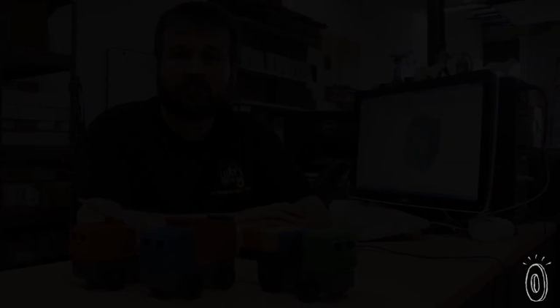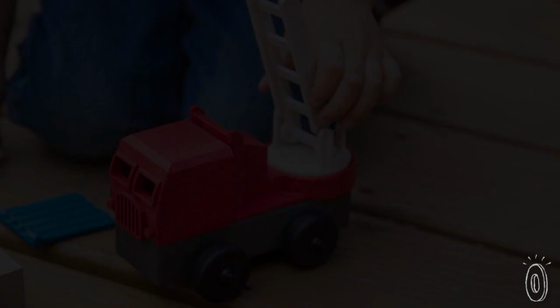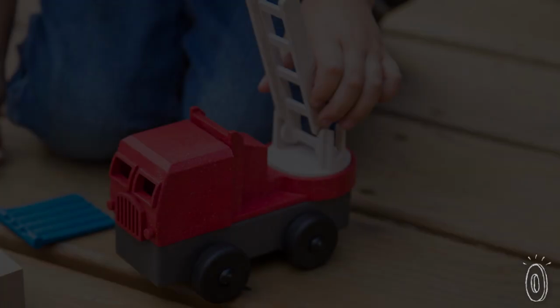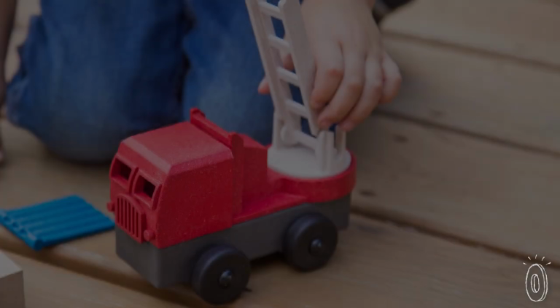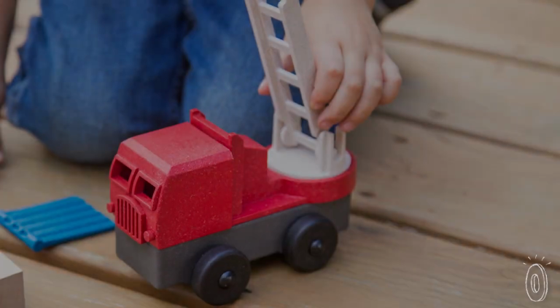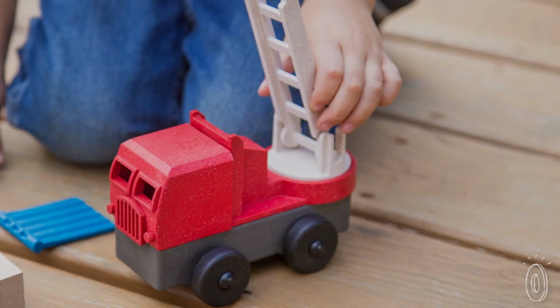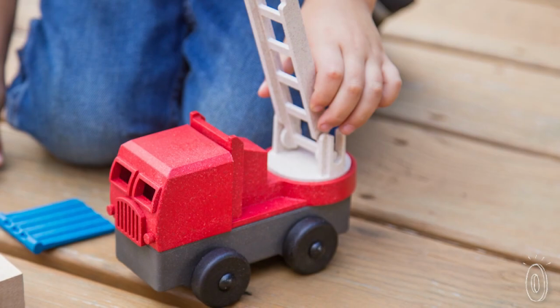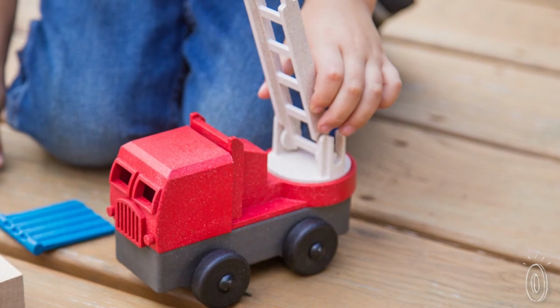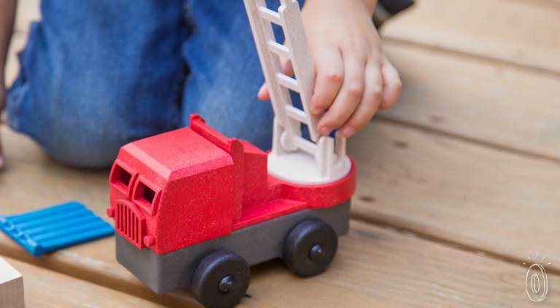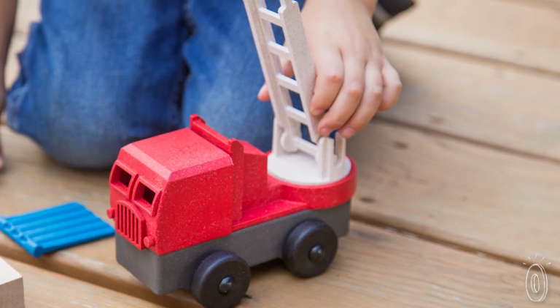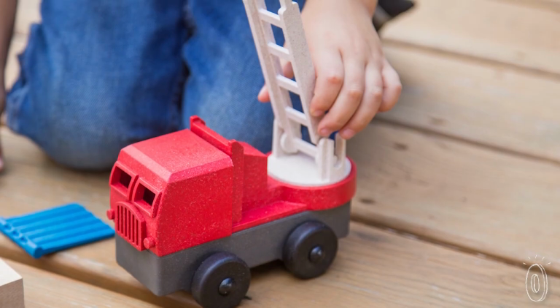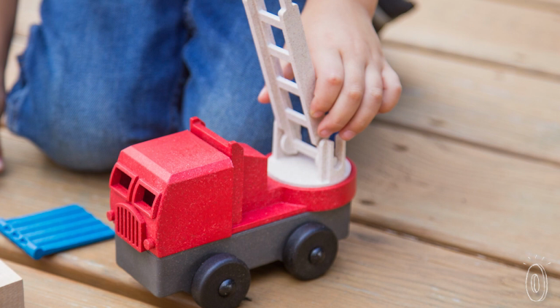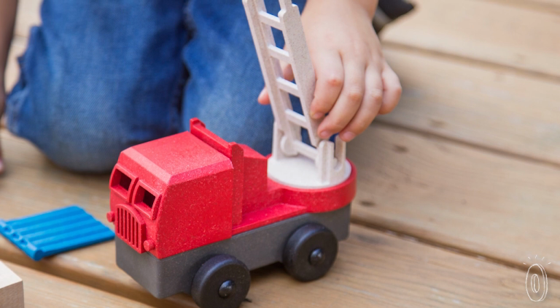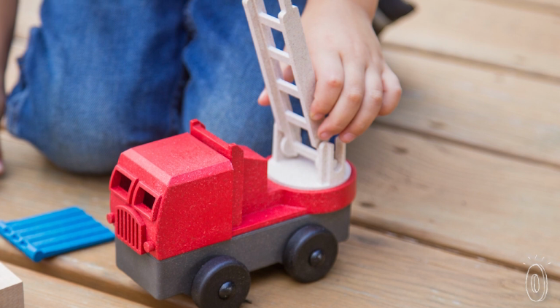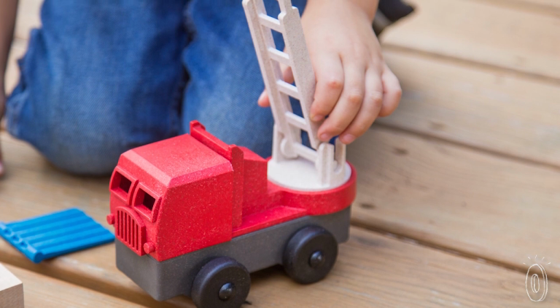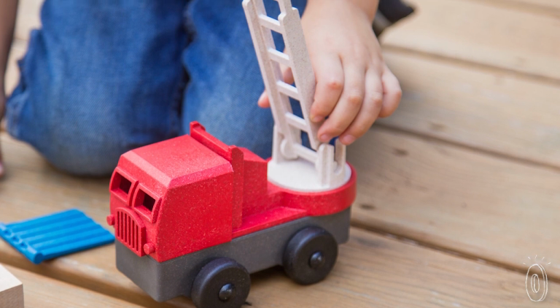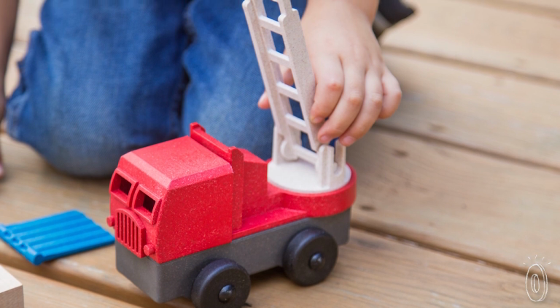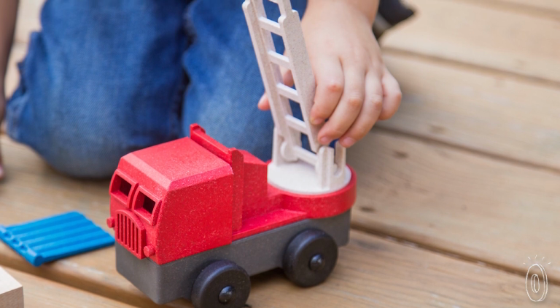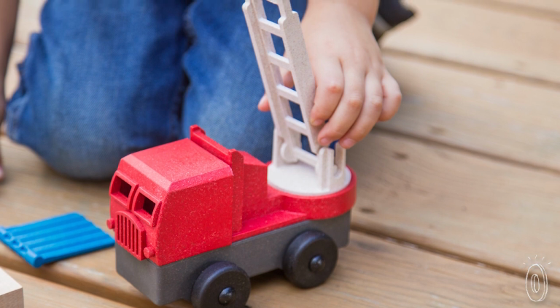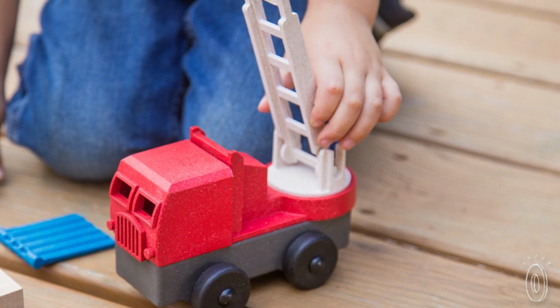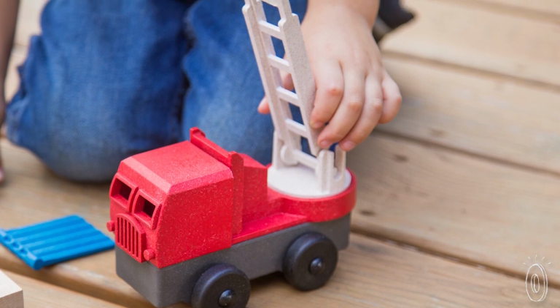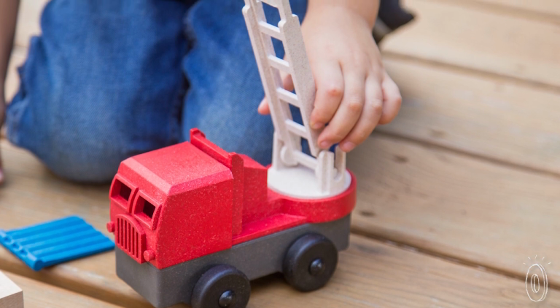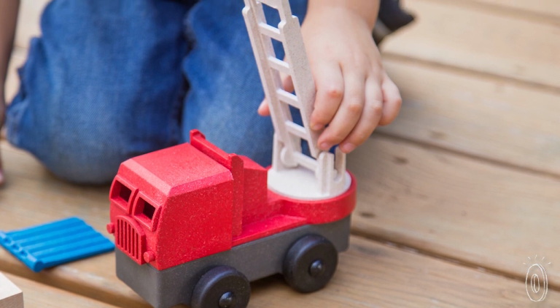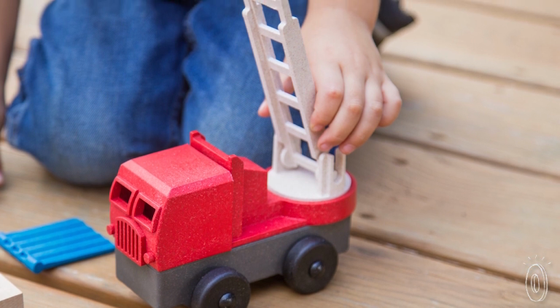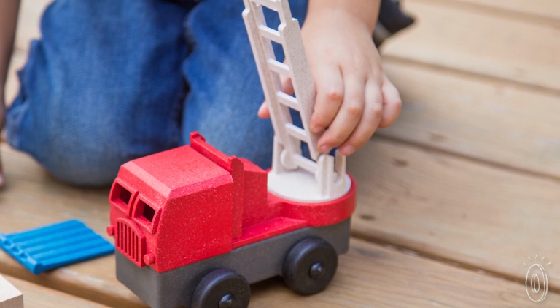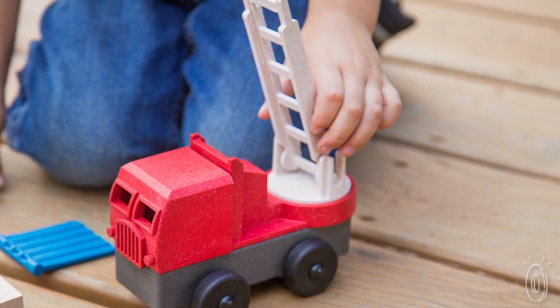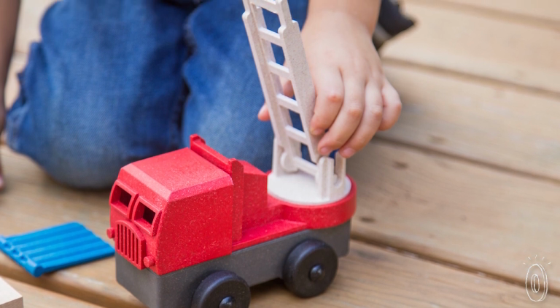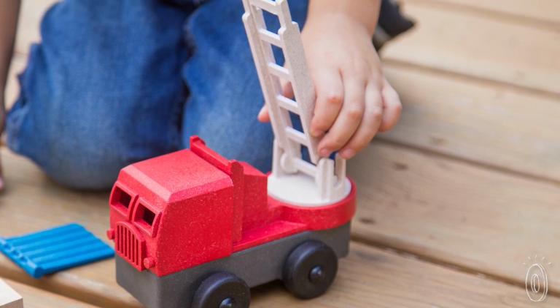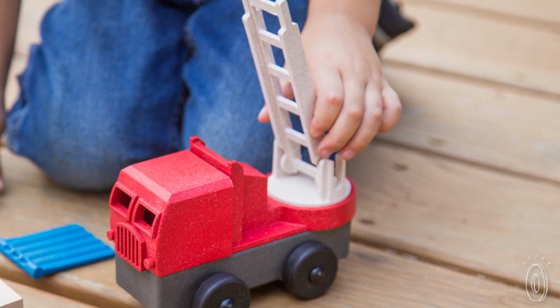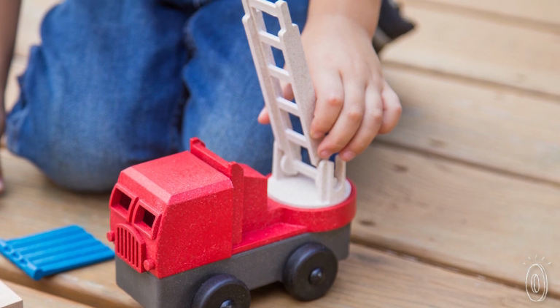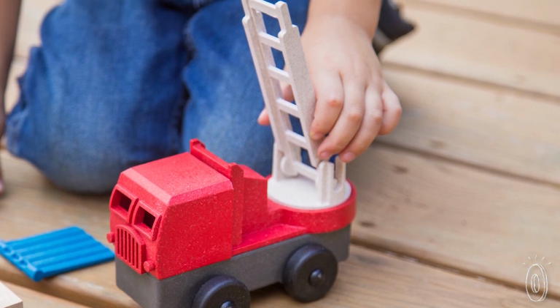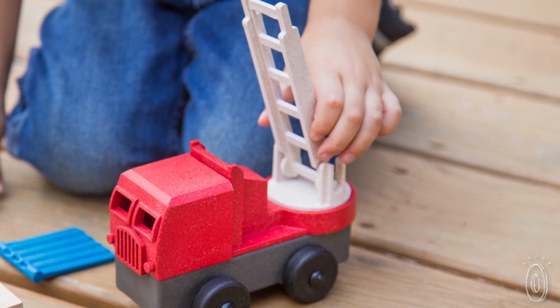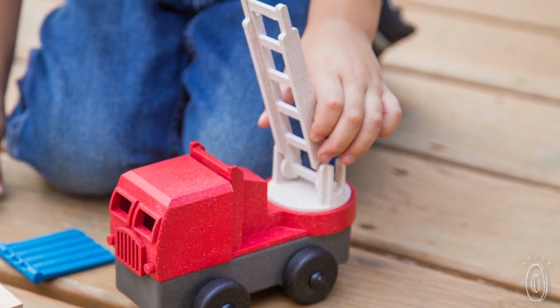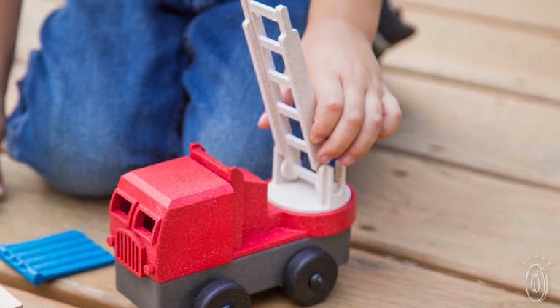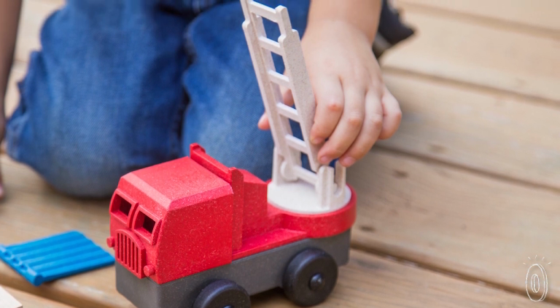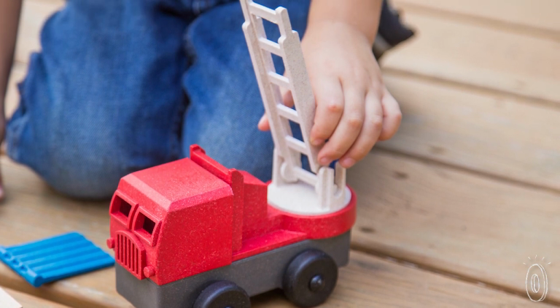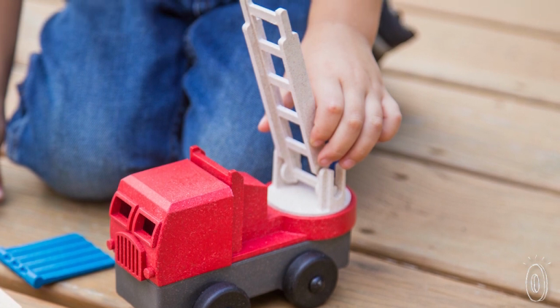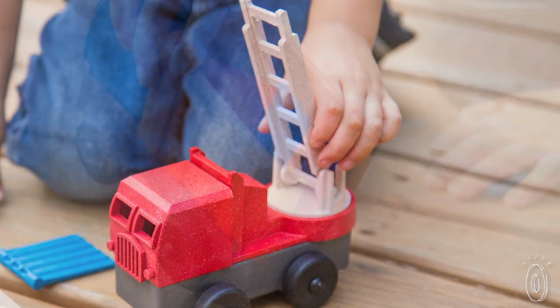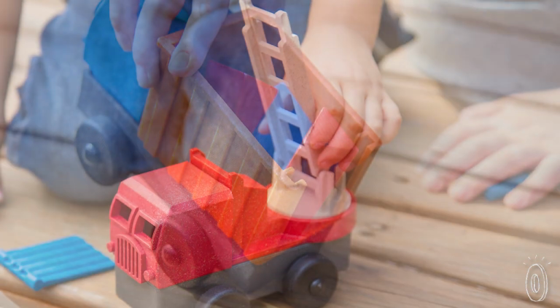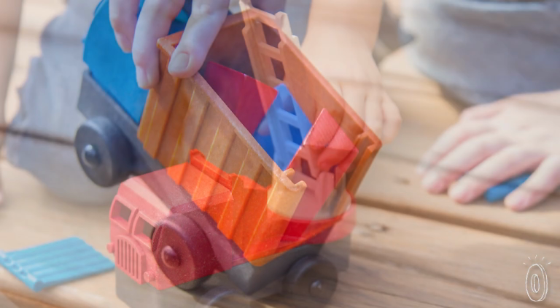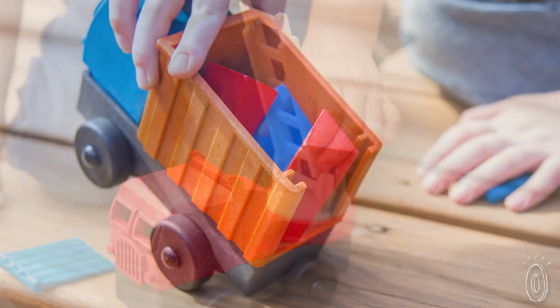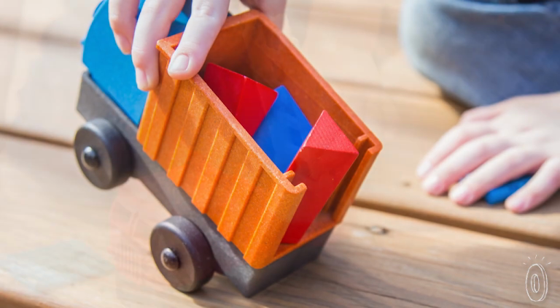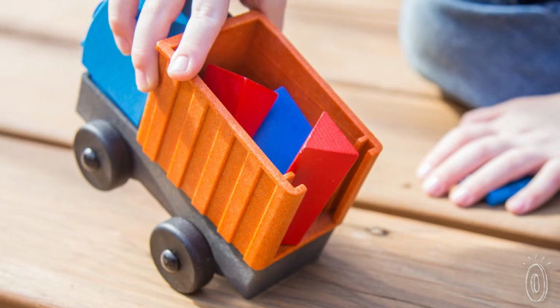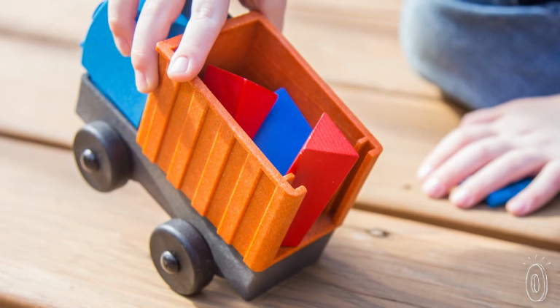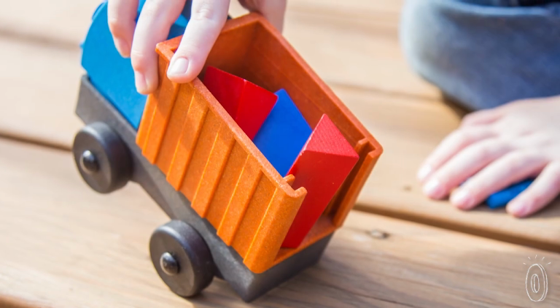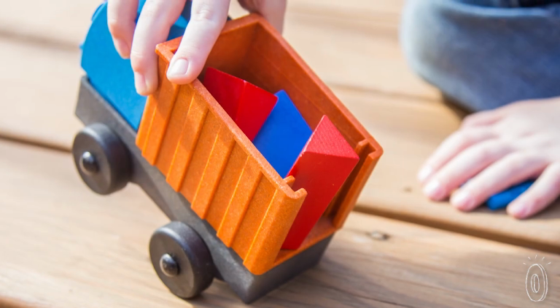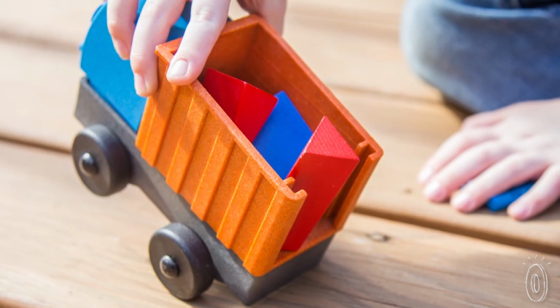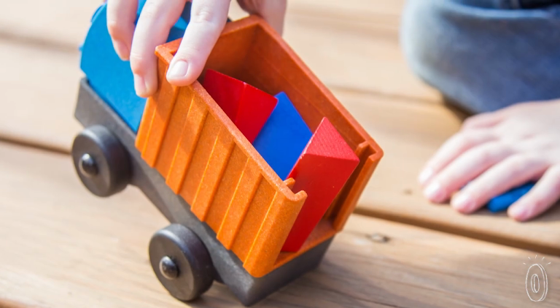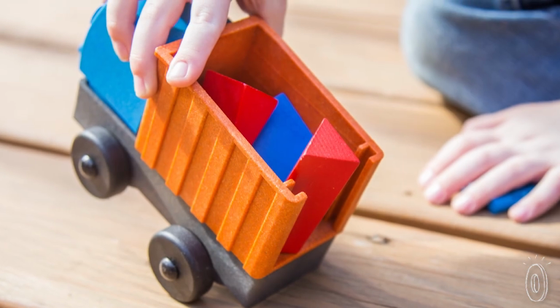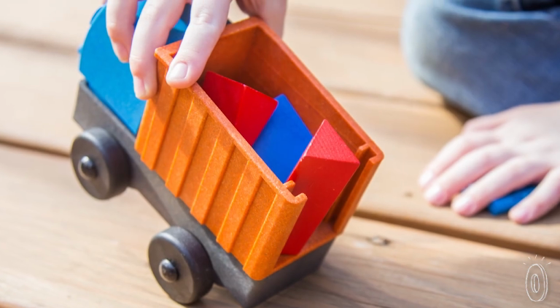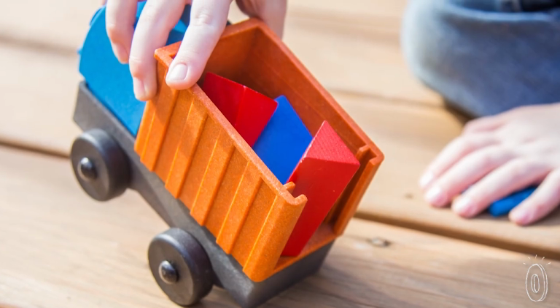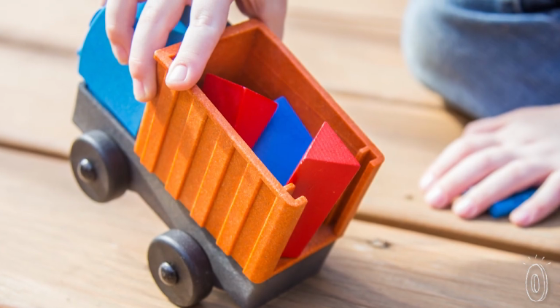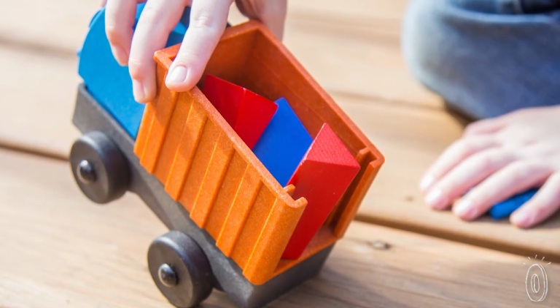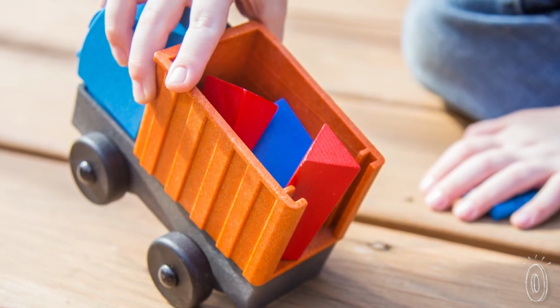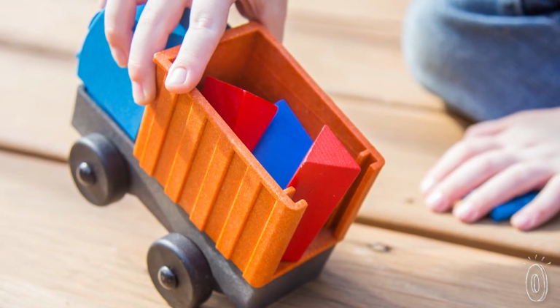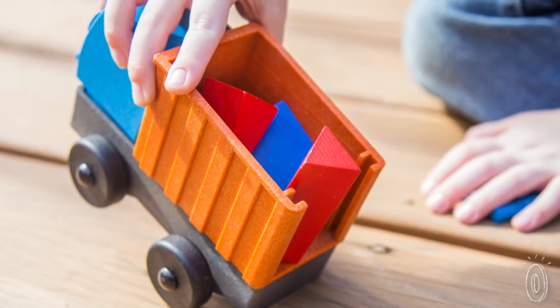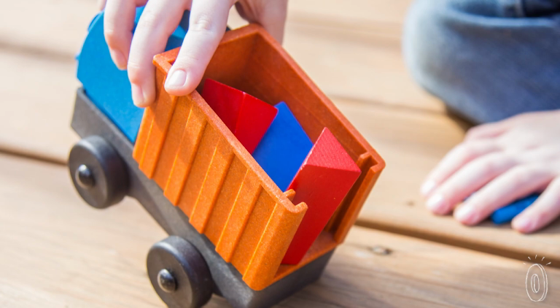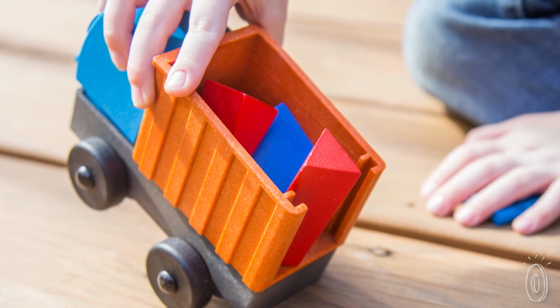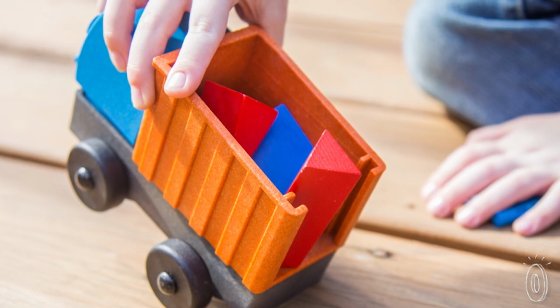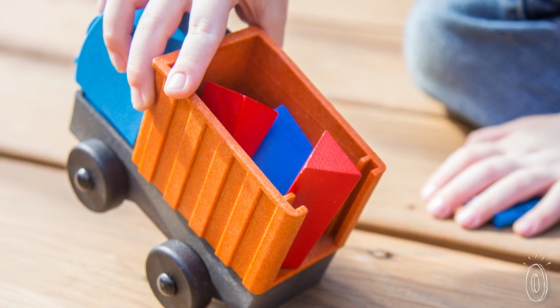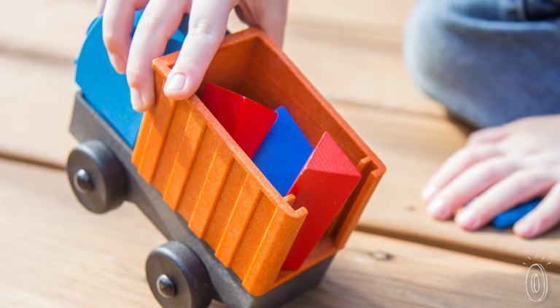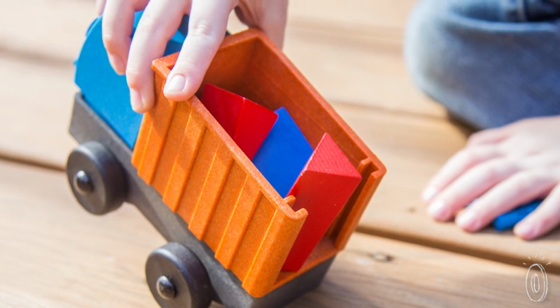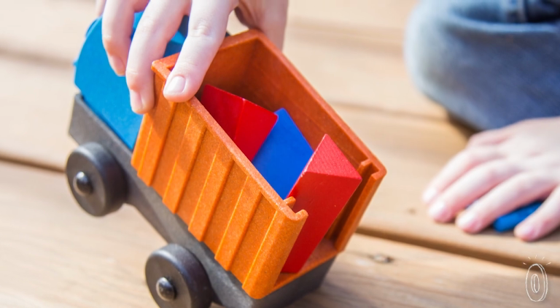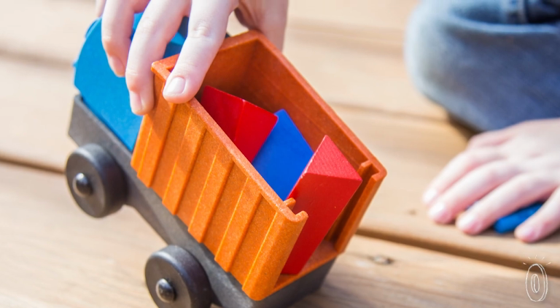These toy trucks are fun, safe, responsibly manufactured, and are sure to give your child hours and hours of enjoyment.